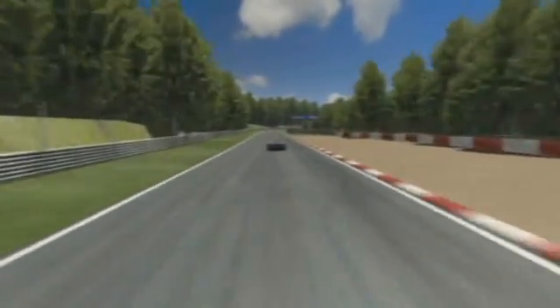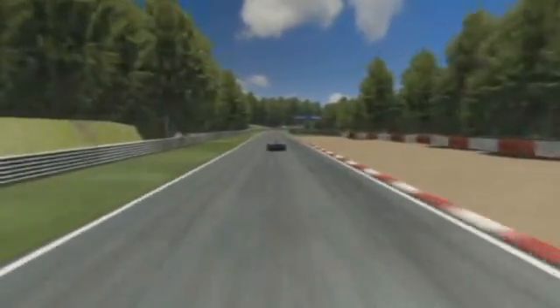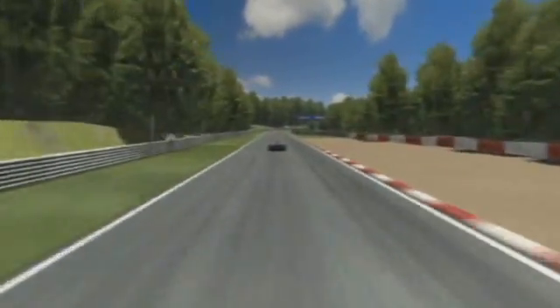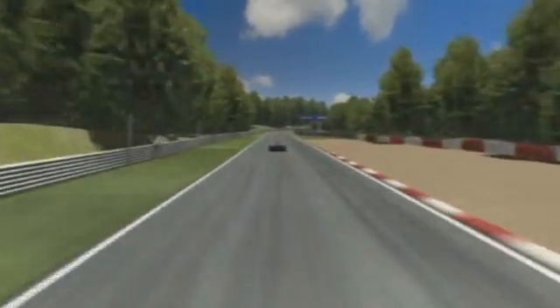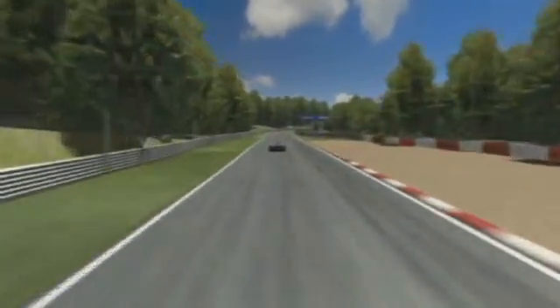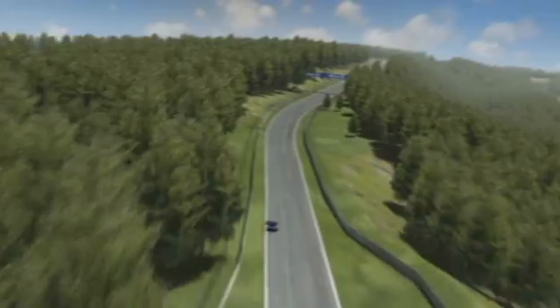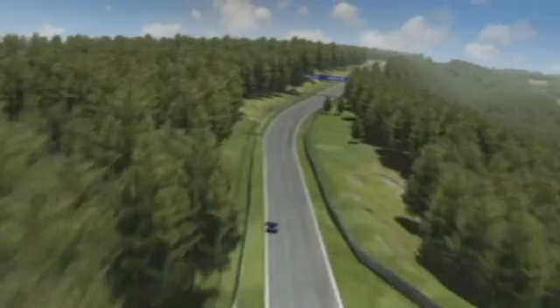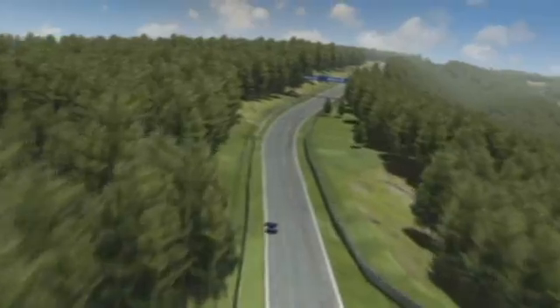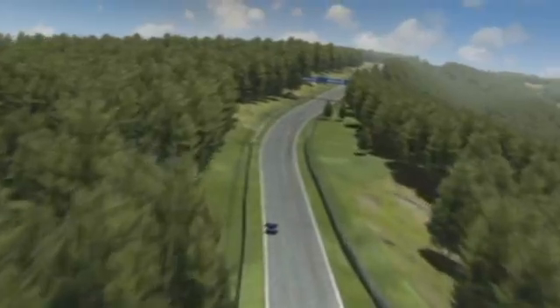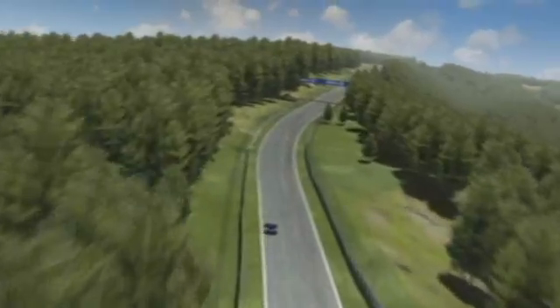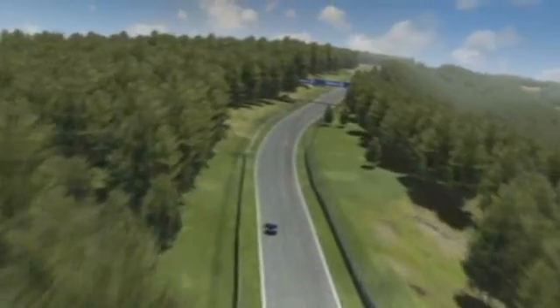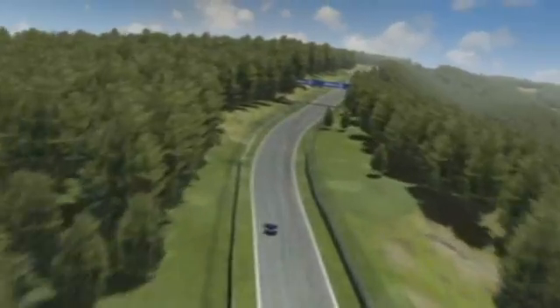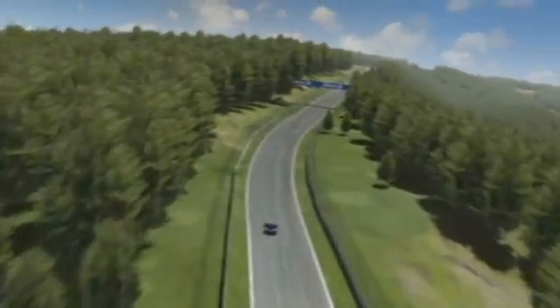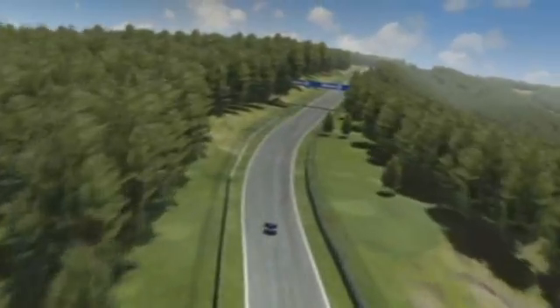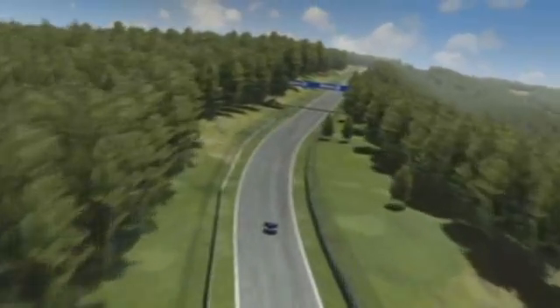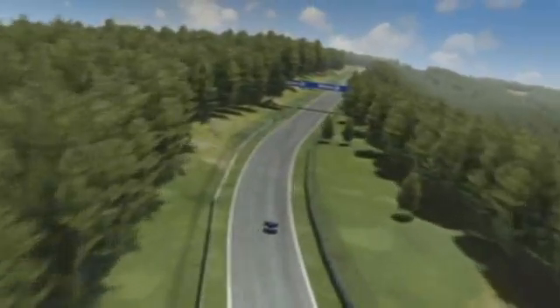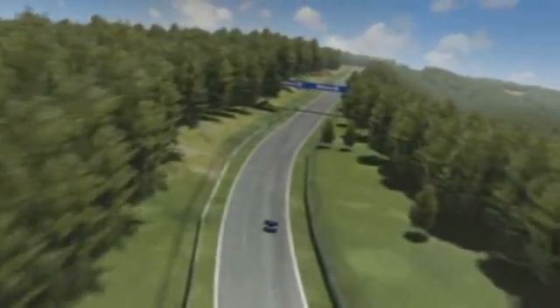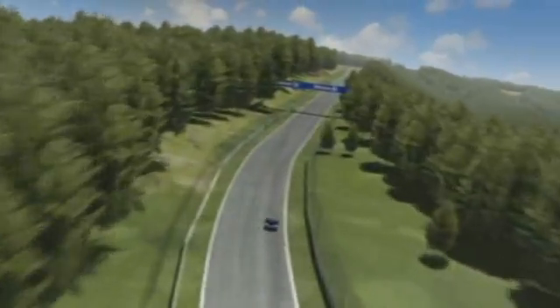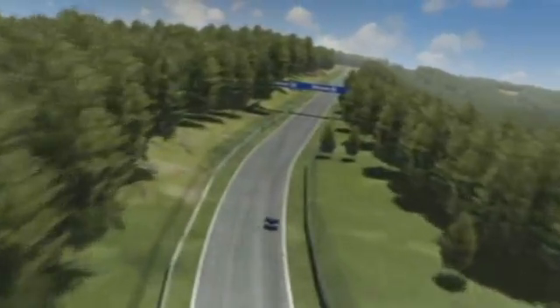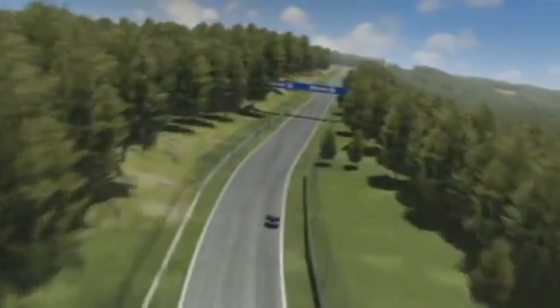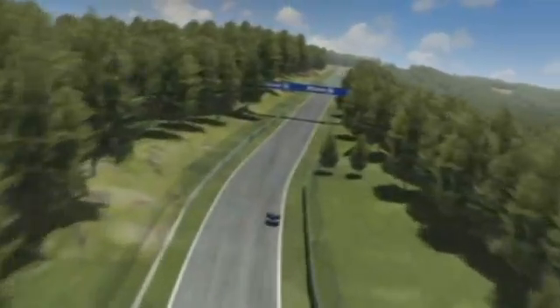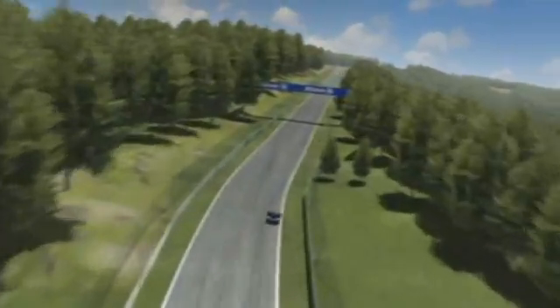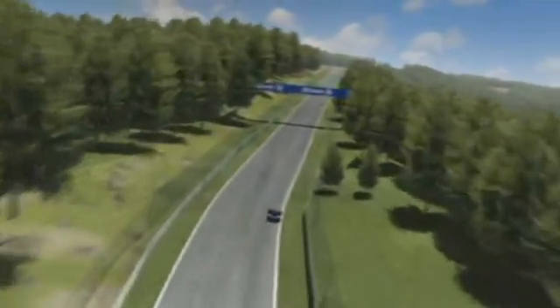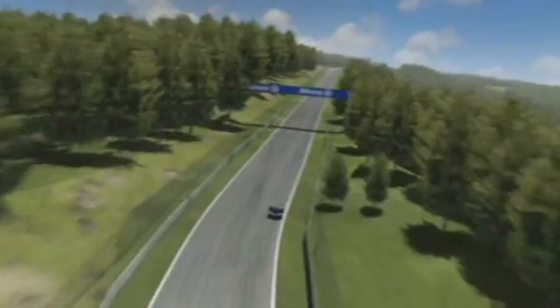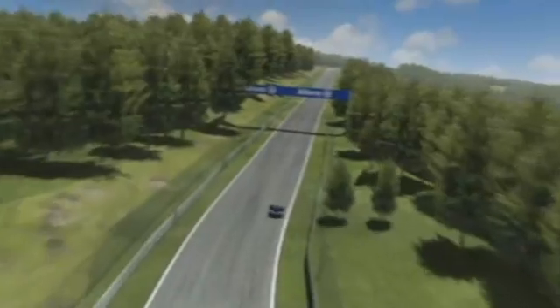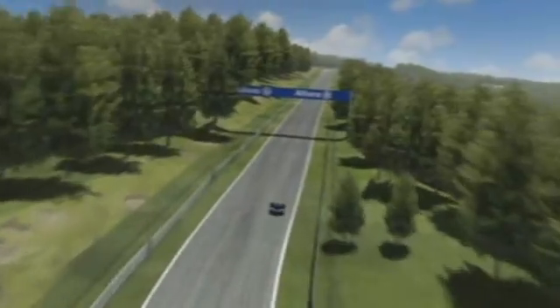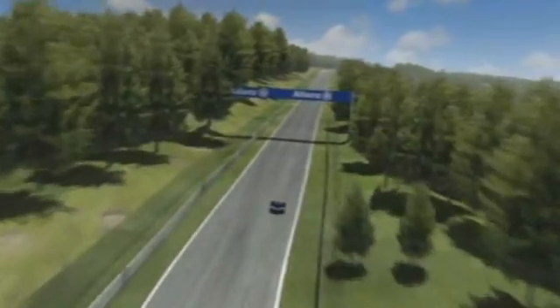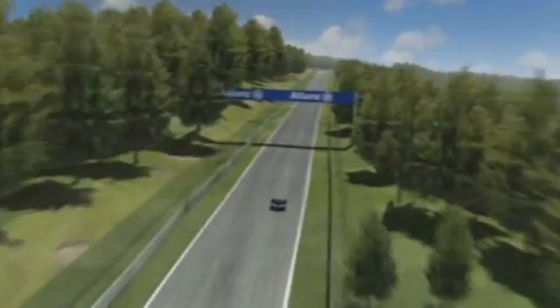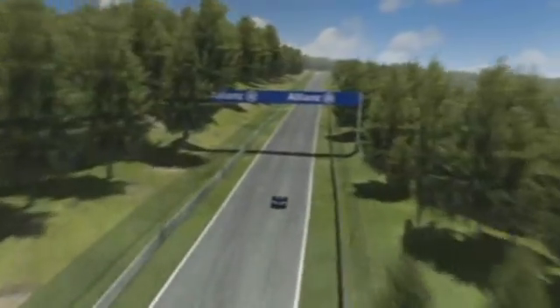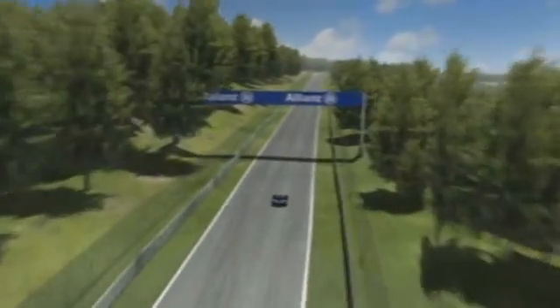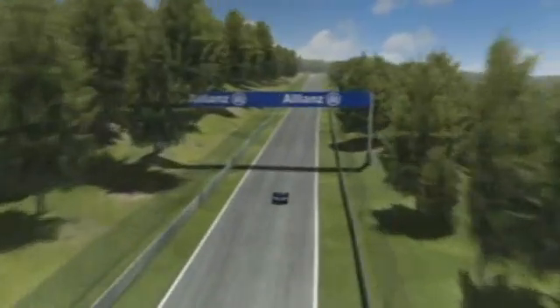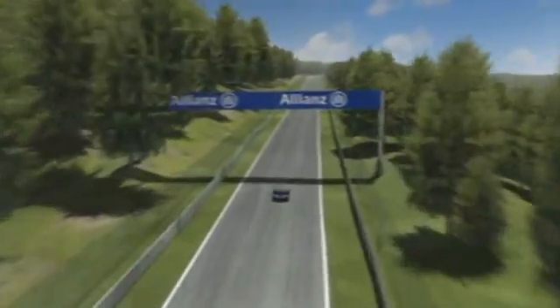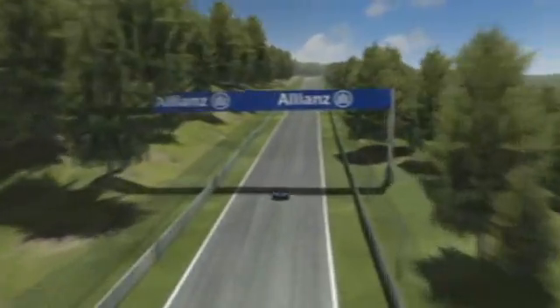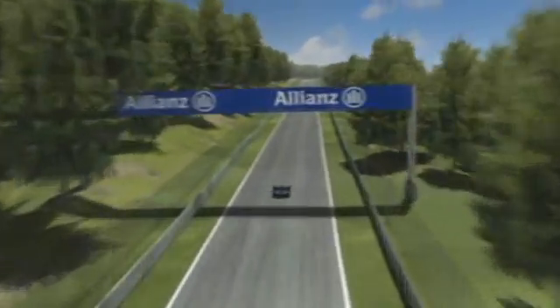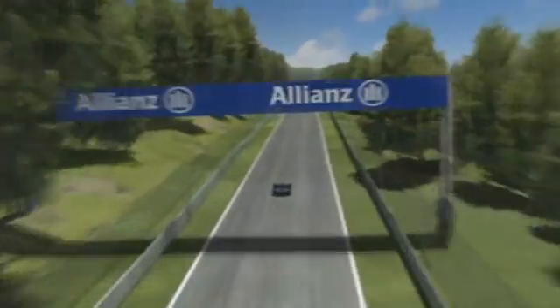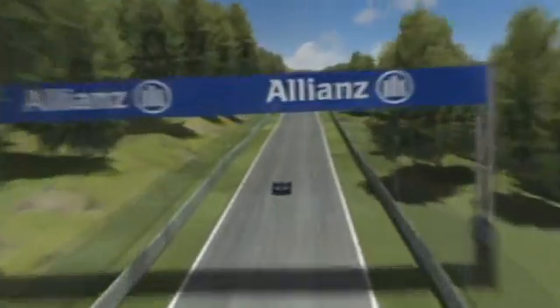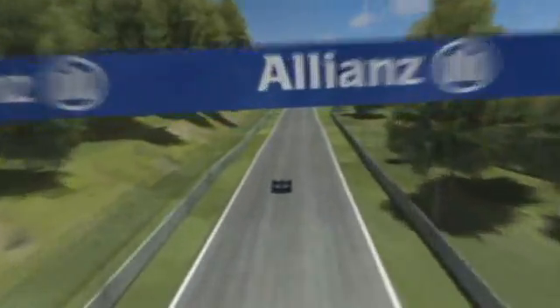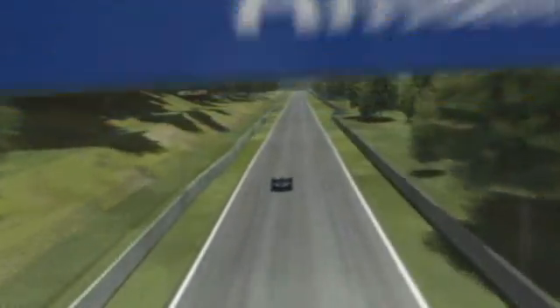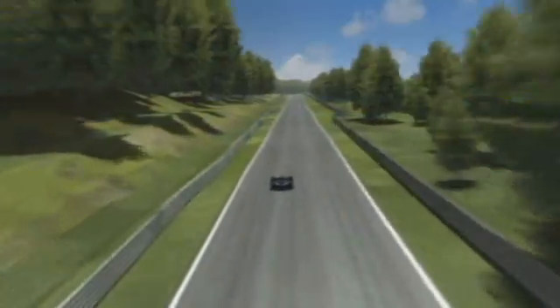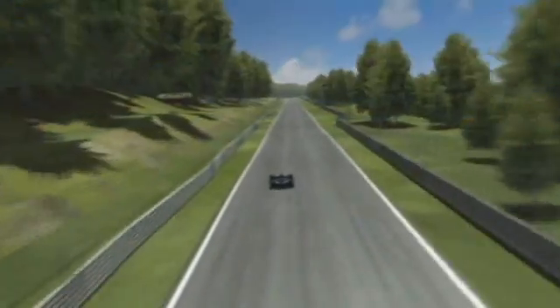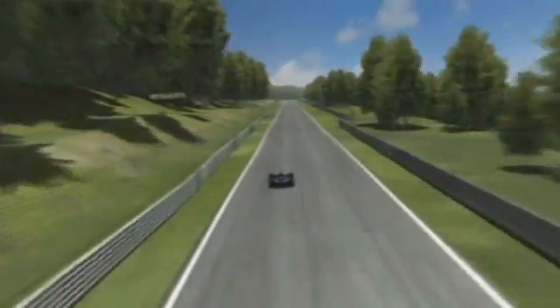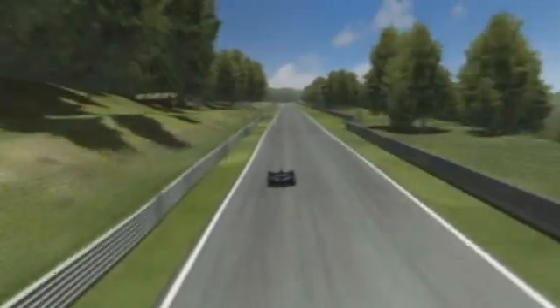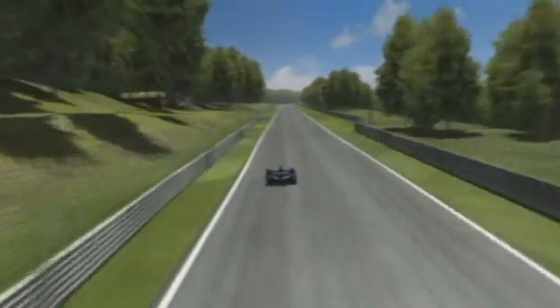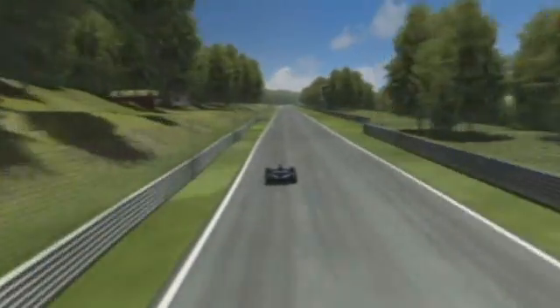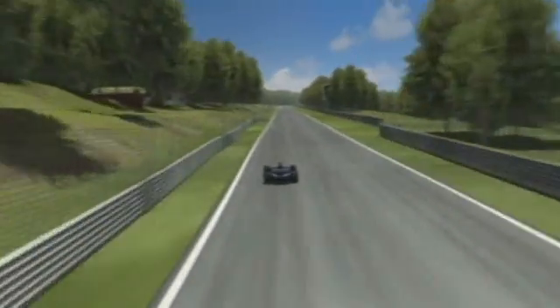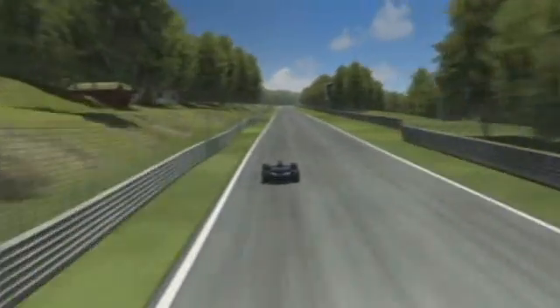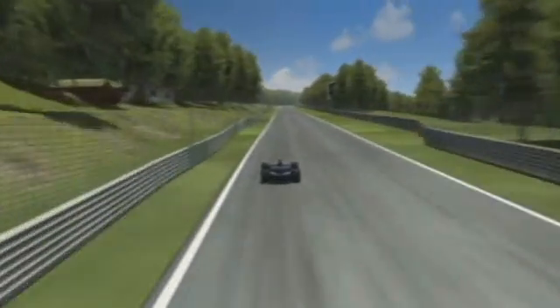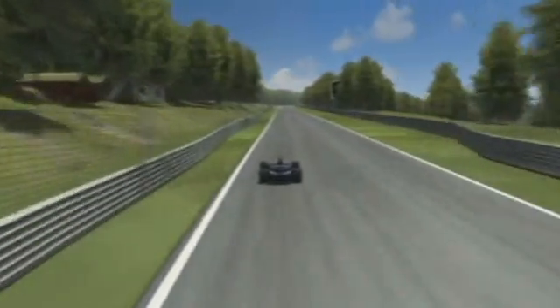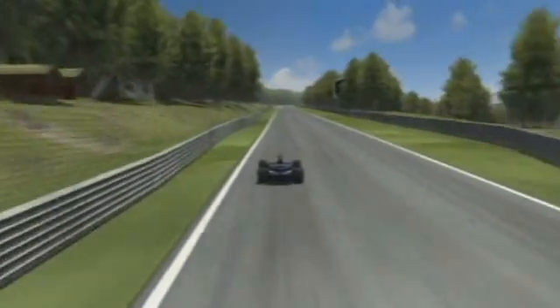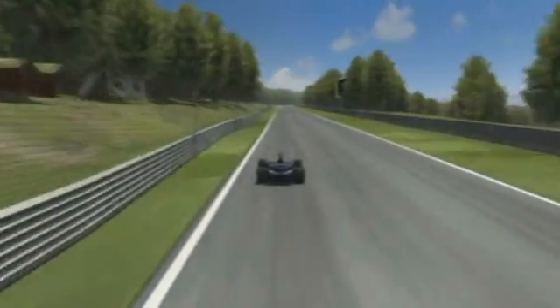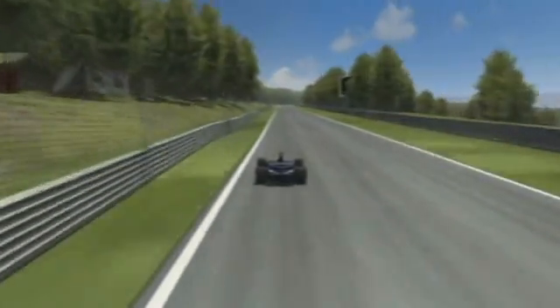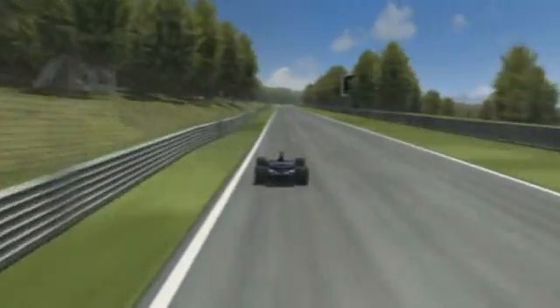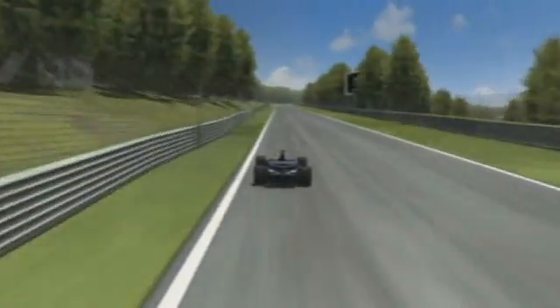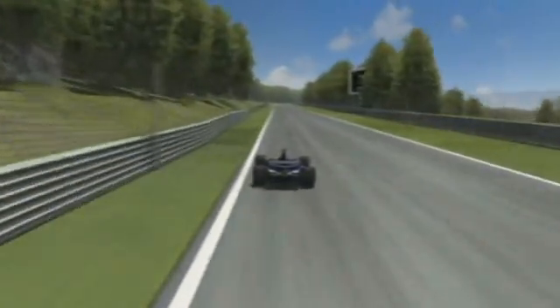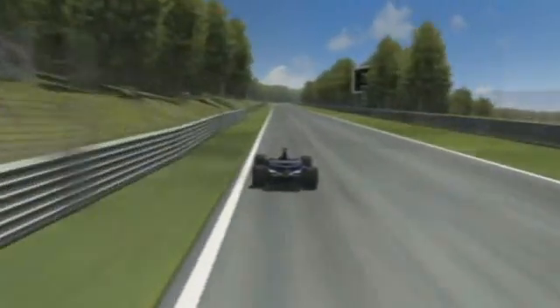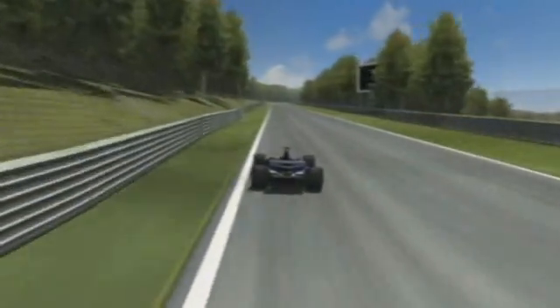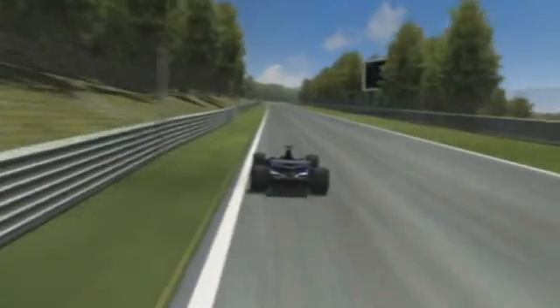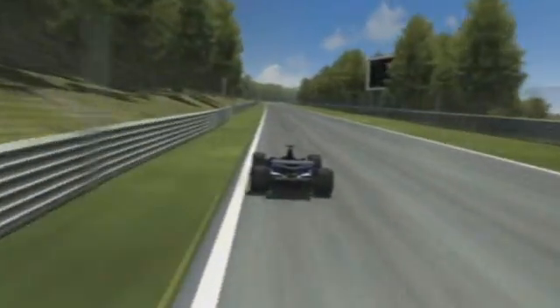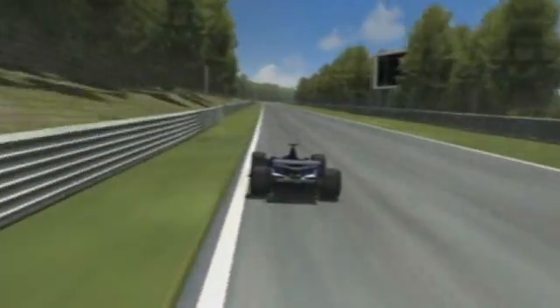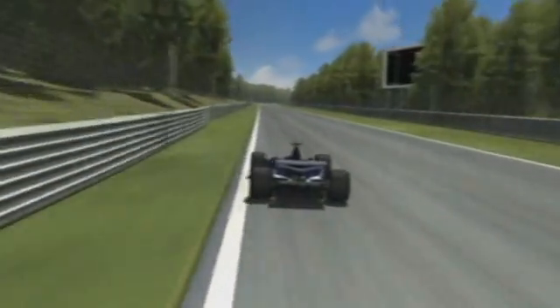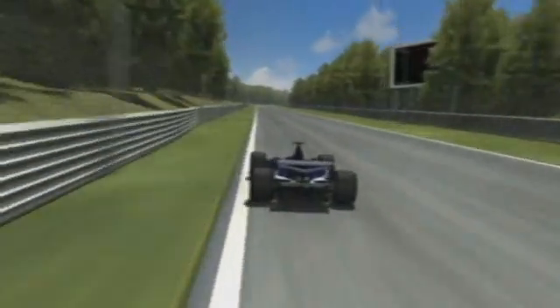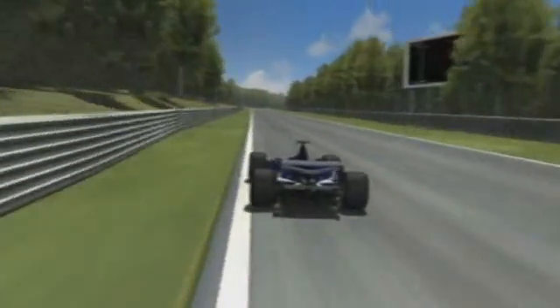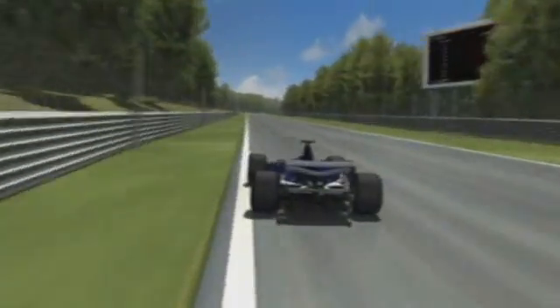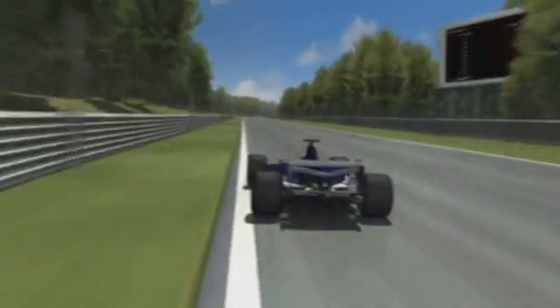Once at the top, a long straight offers a little respite — if you can call it that — at 330 kilometres per hour.